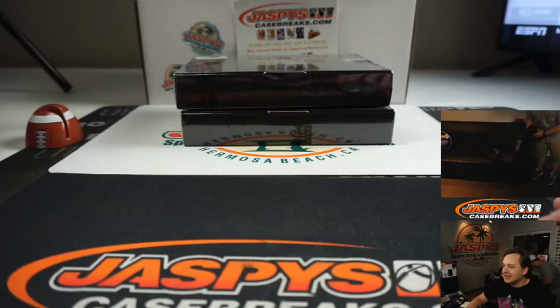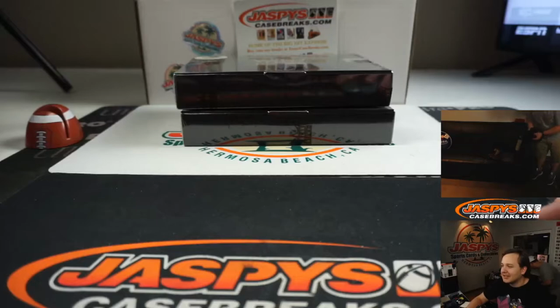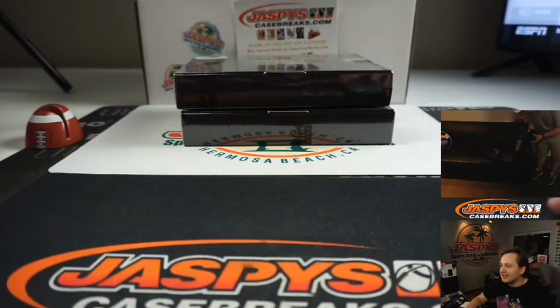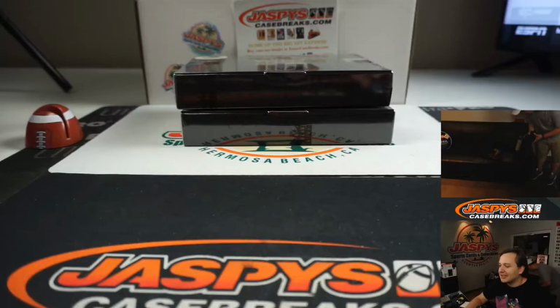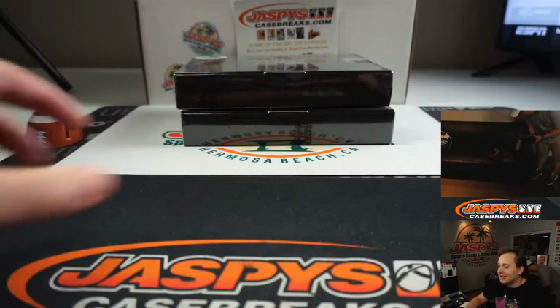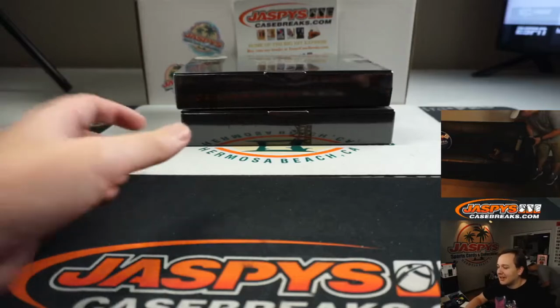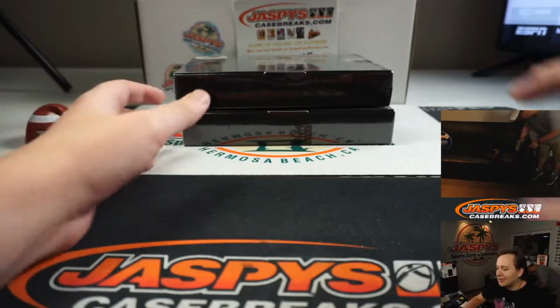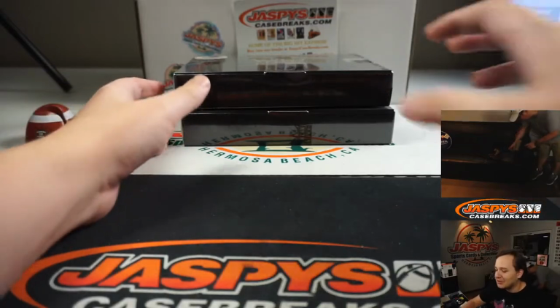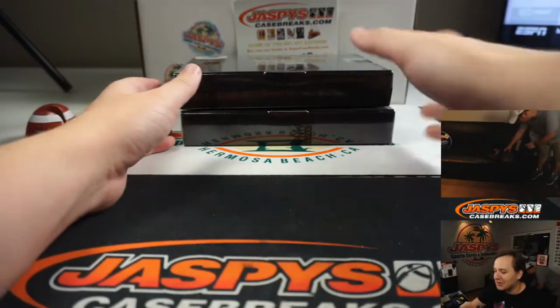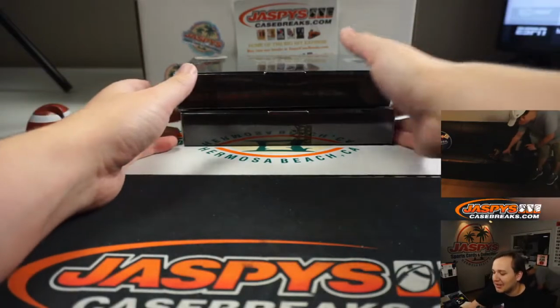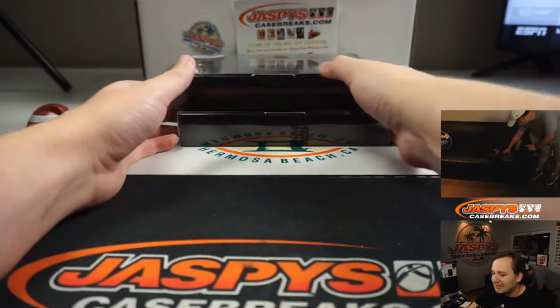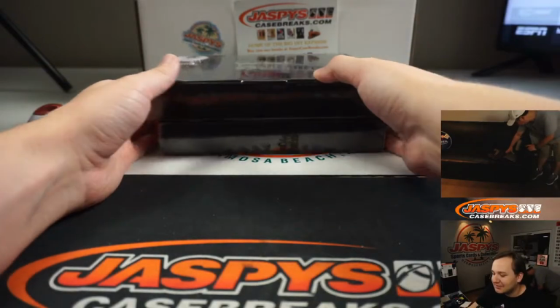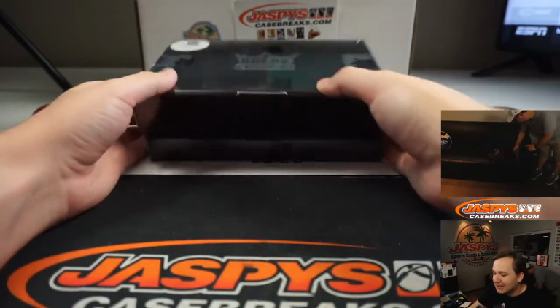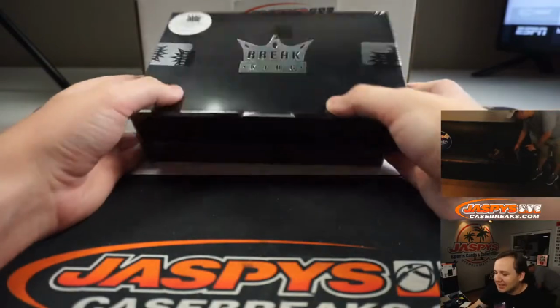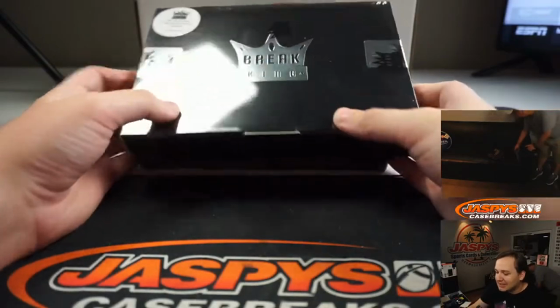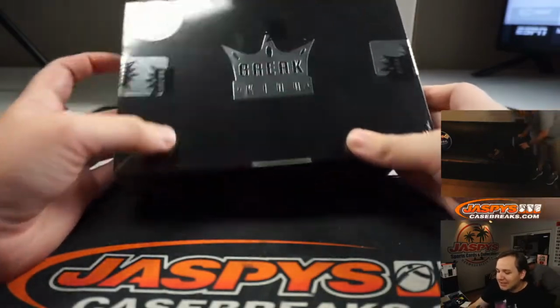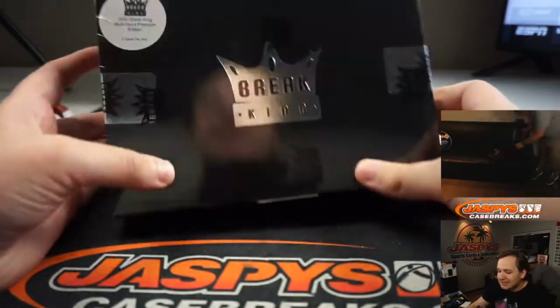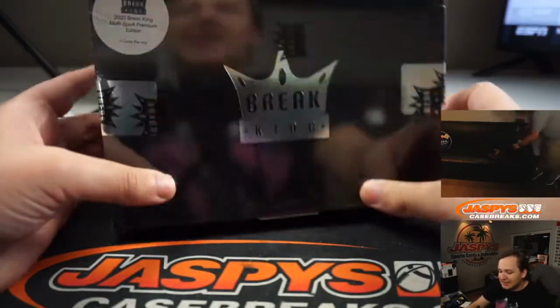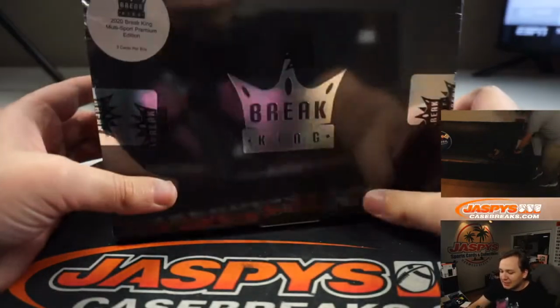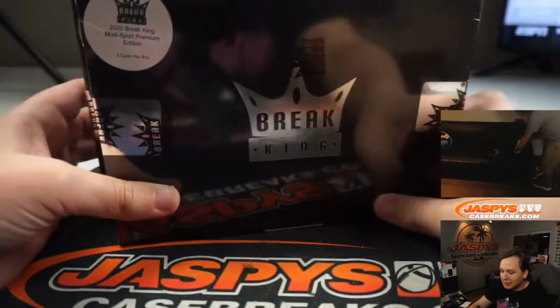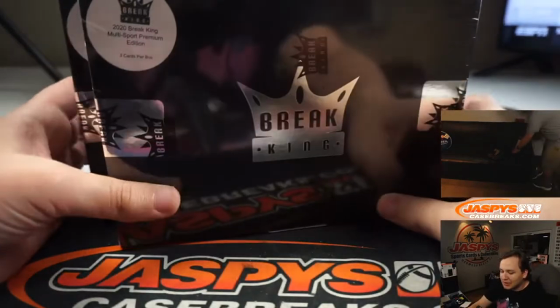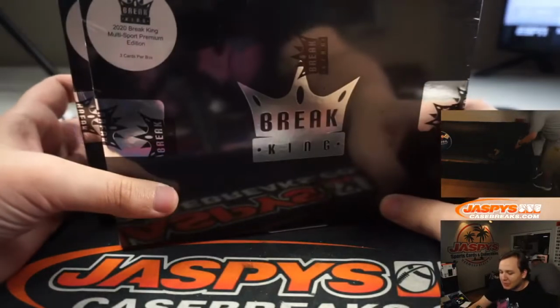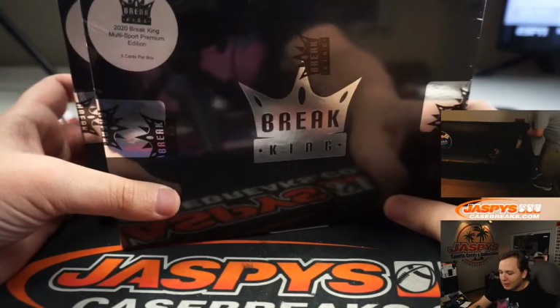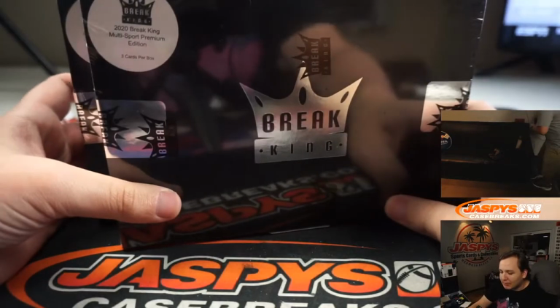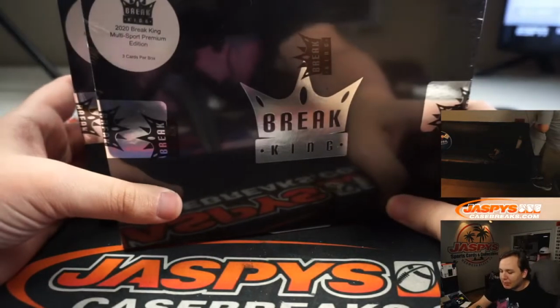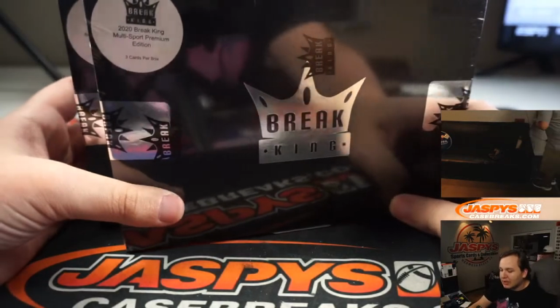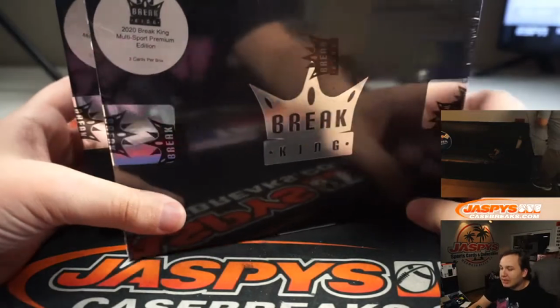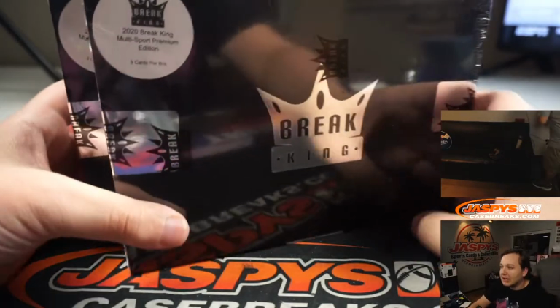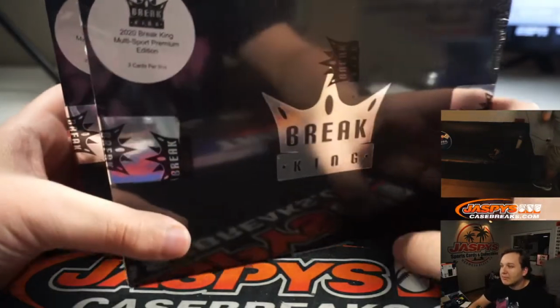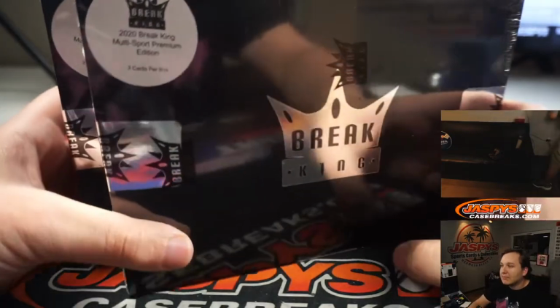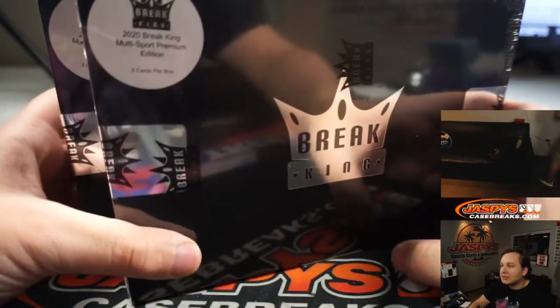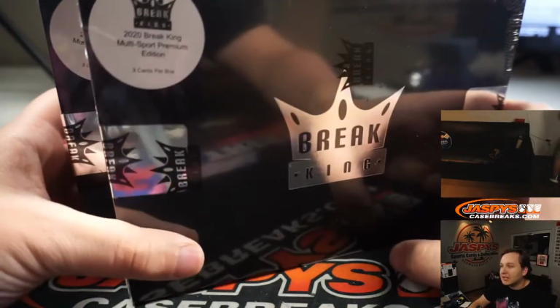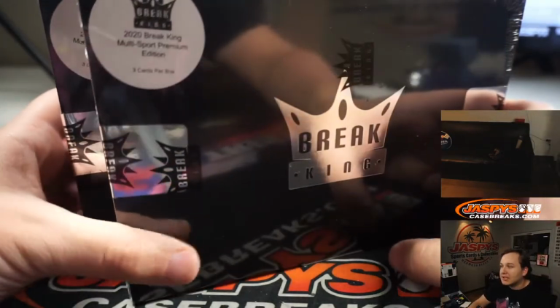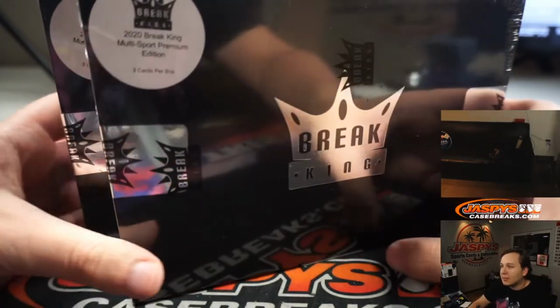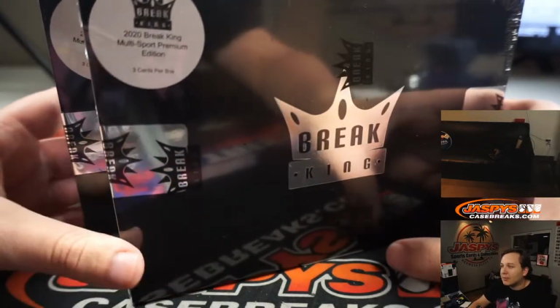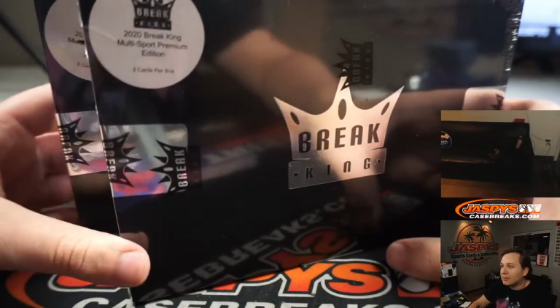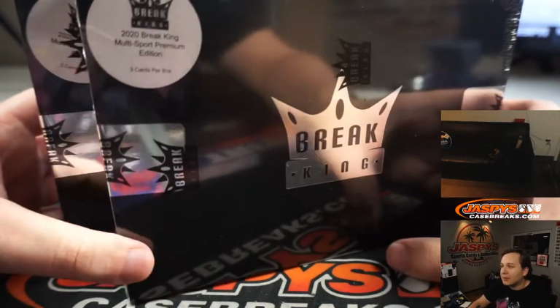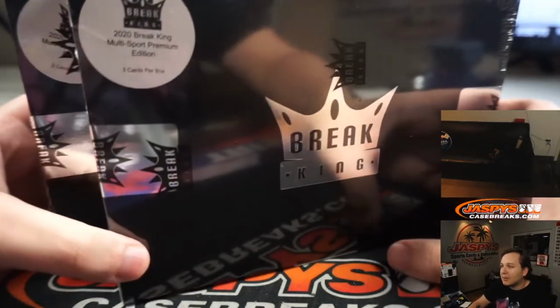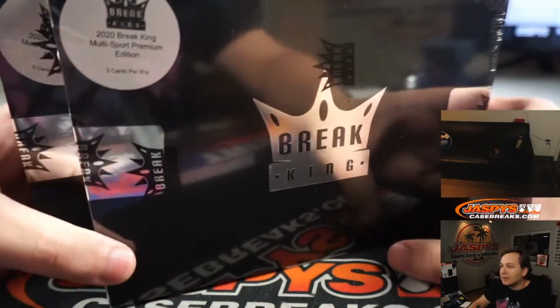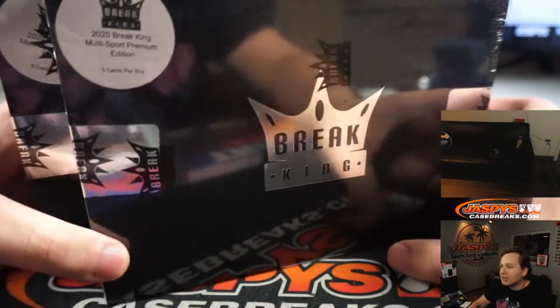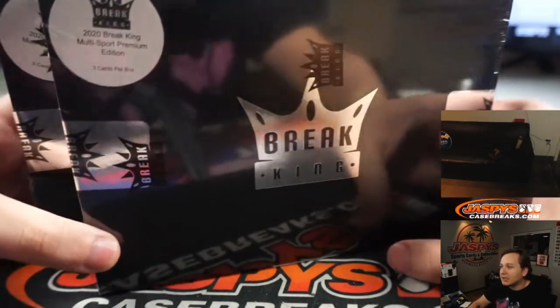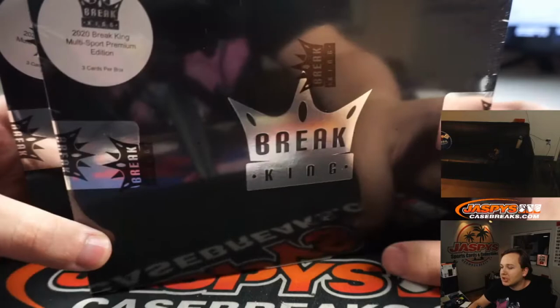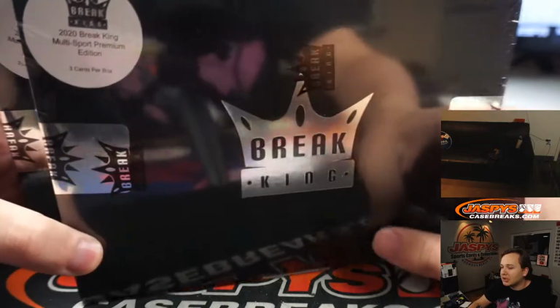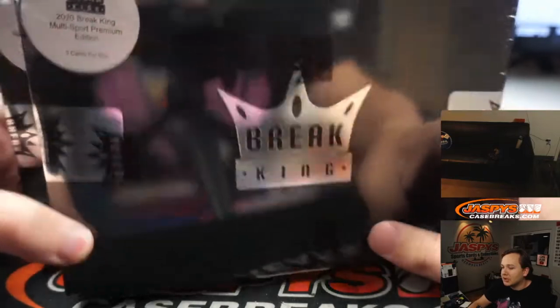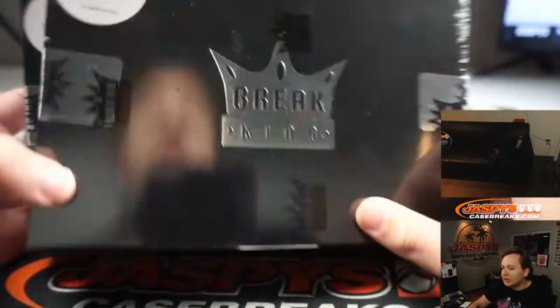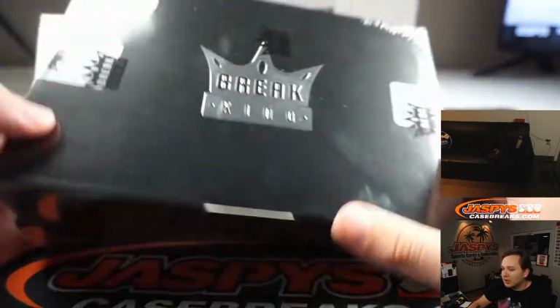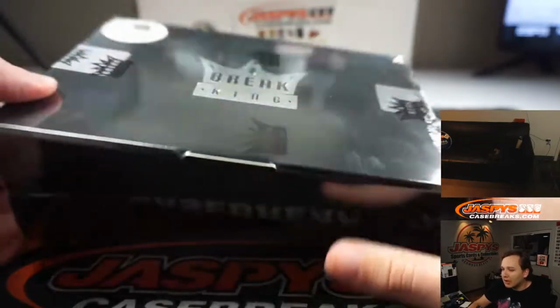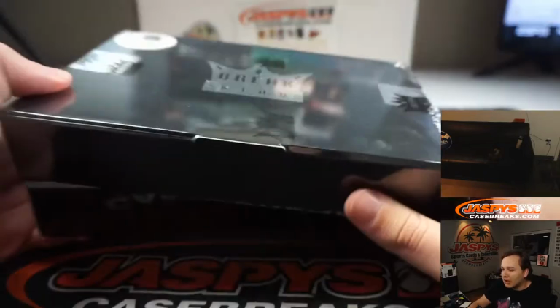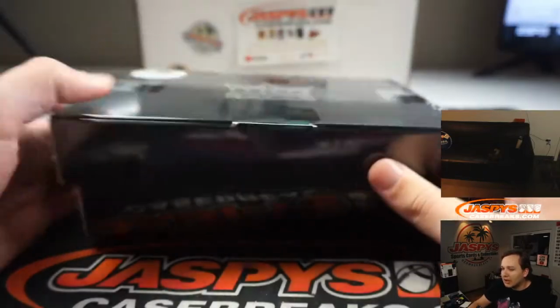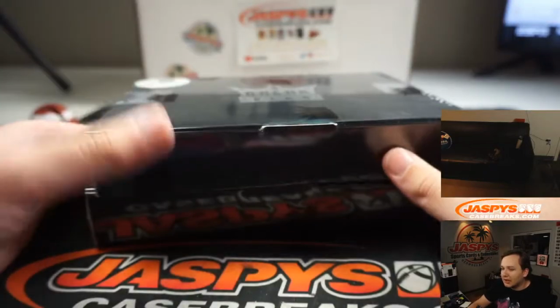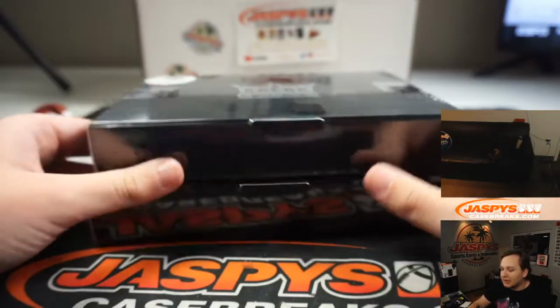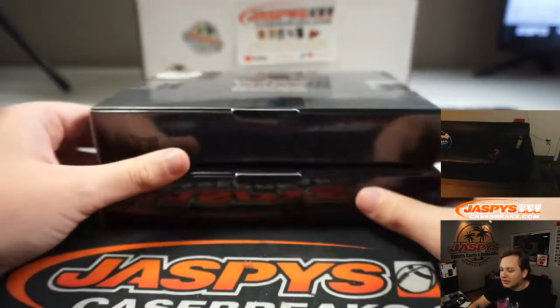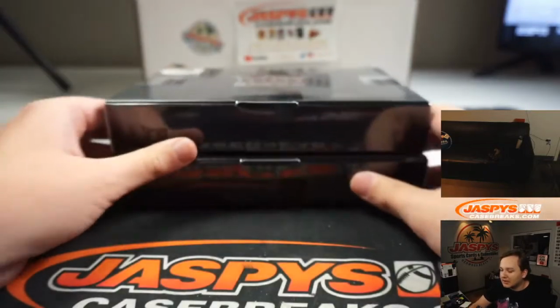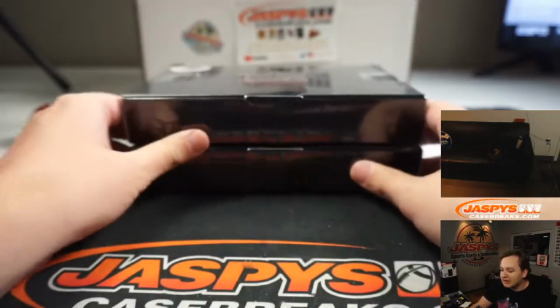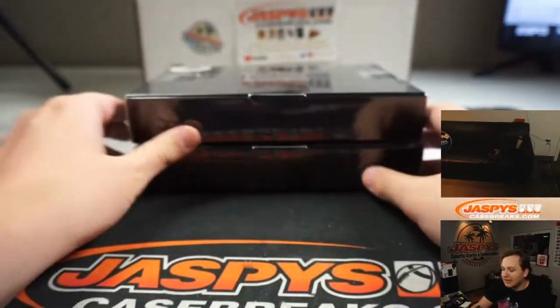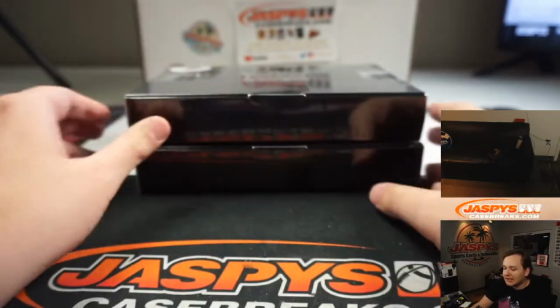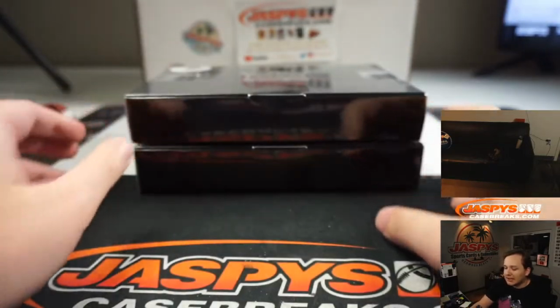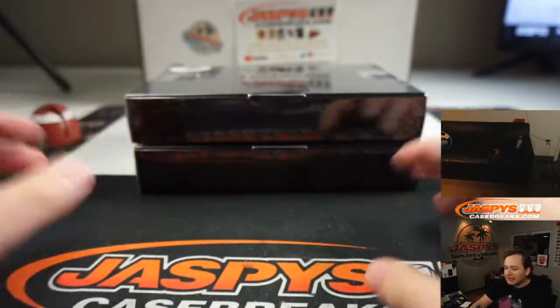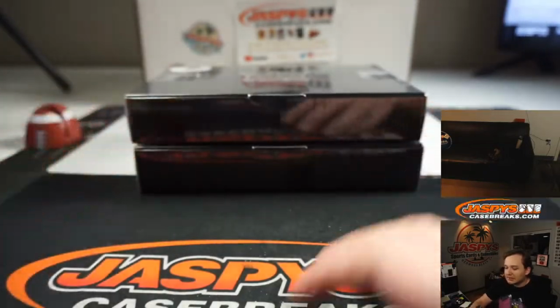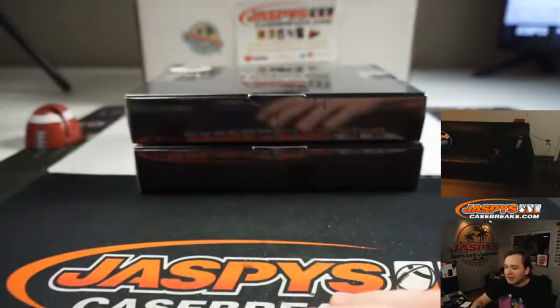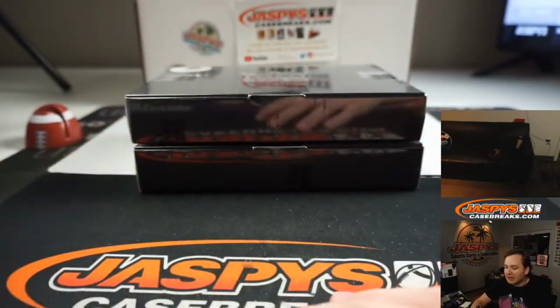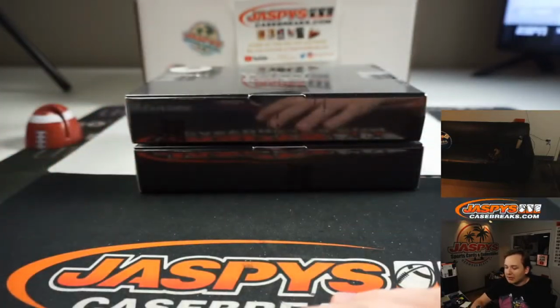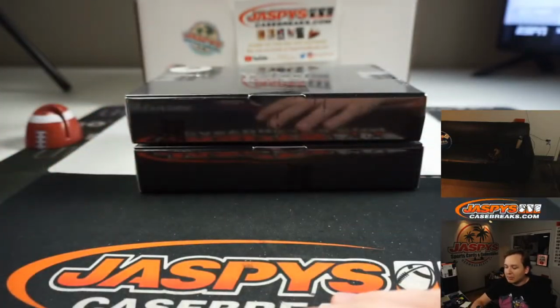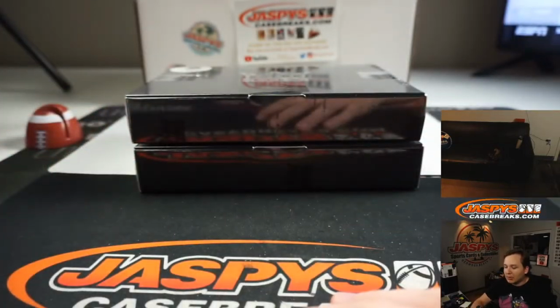All right, what's going on everybody? This is a 2020 Brake King multi-sport premium edition. Danny actually bought out the whole break.